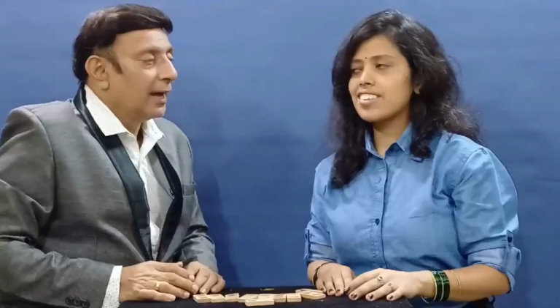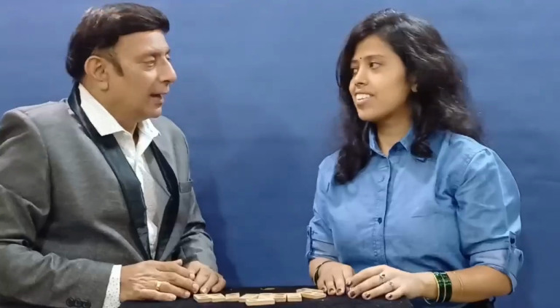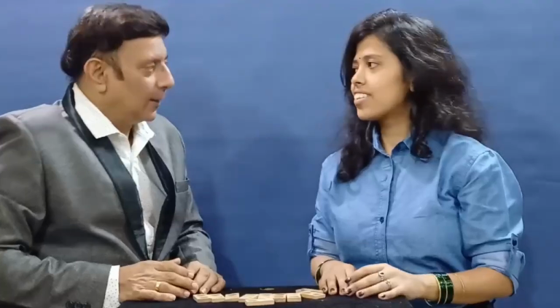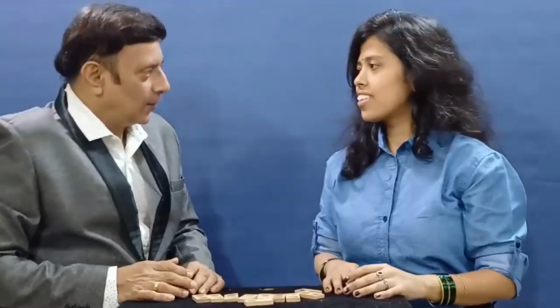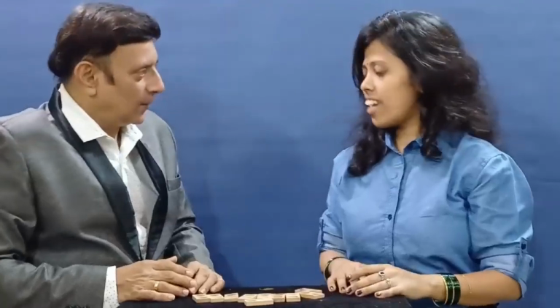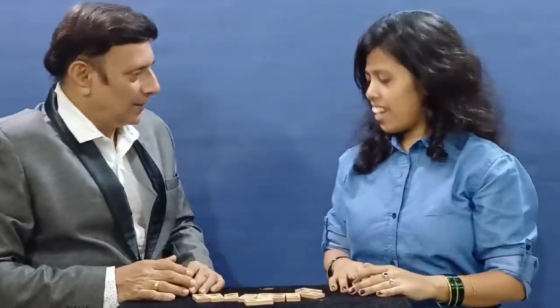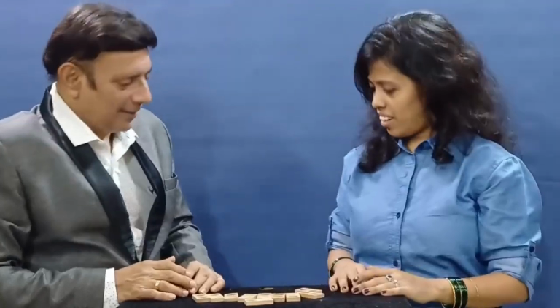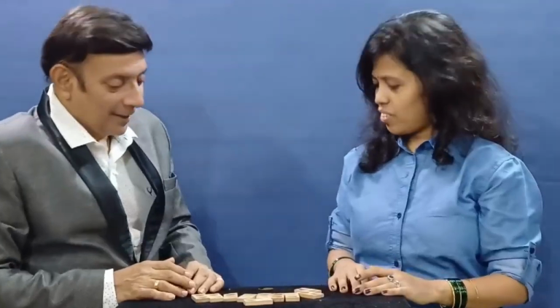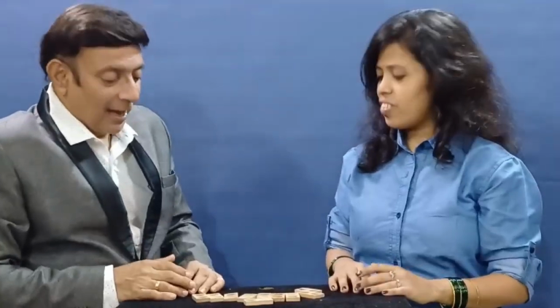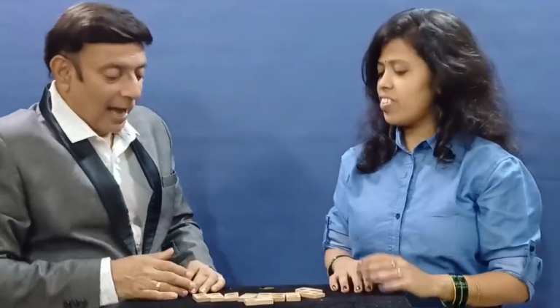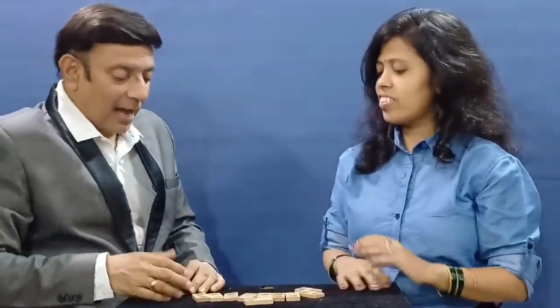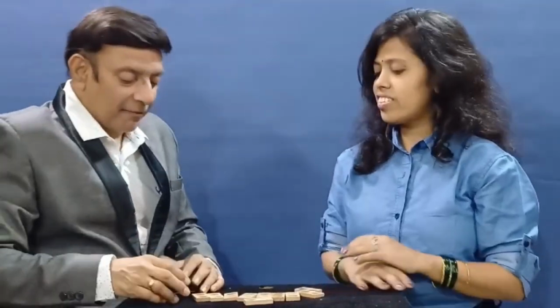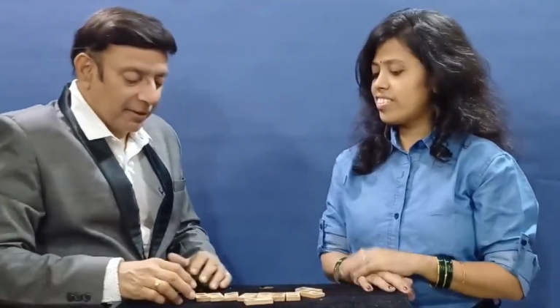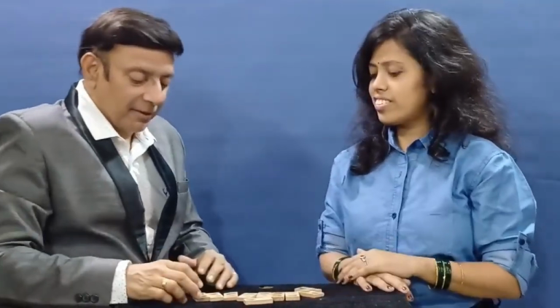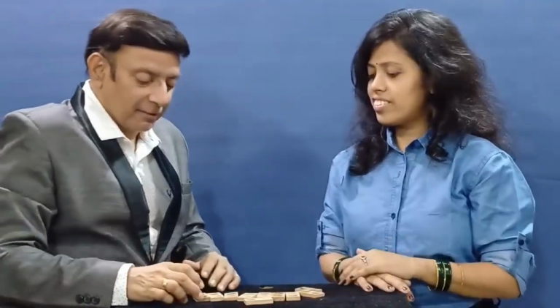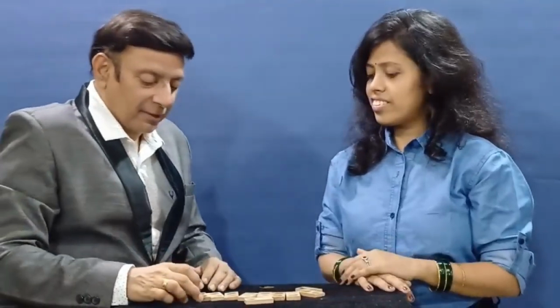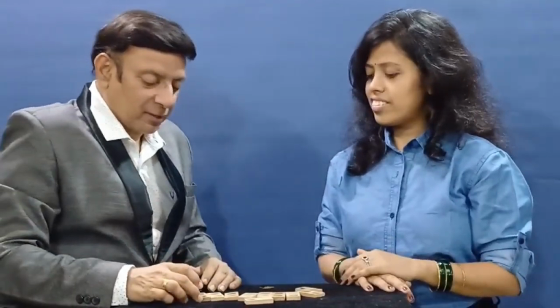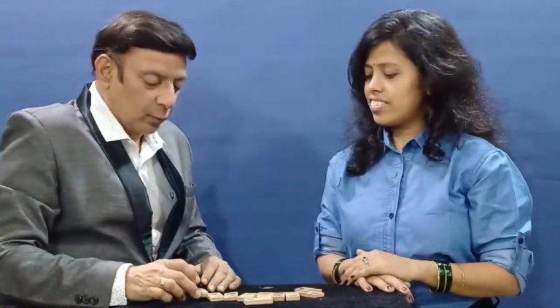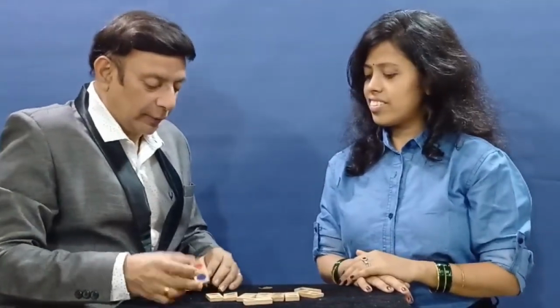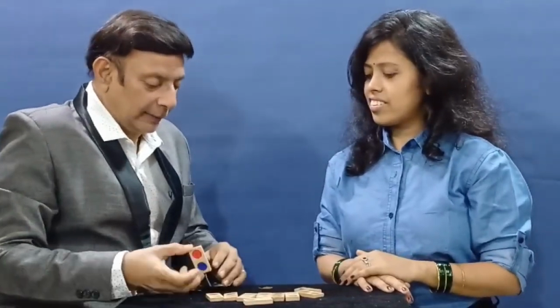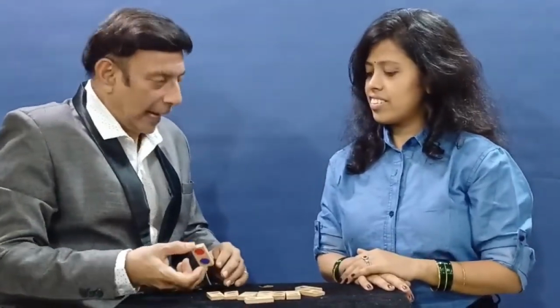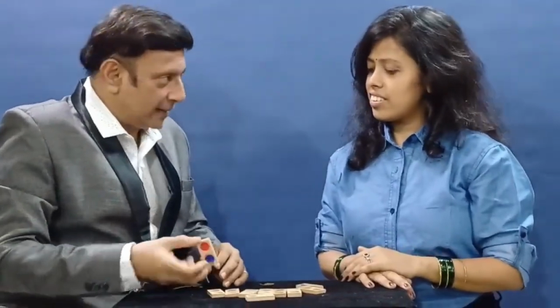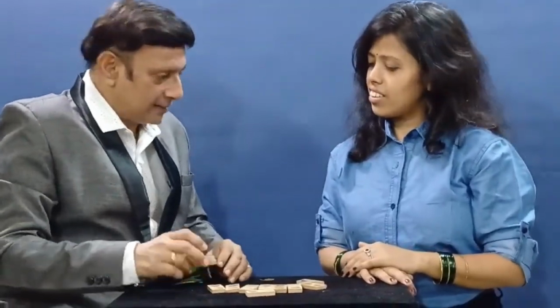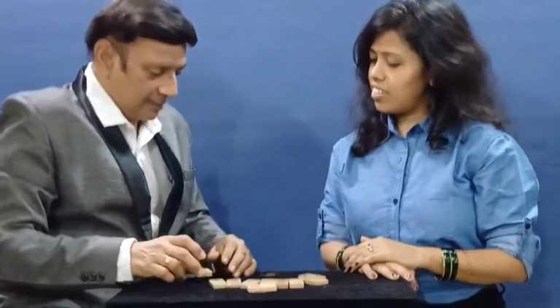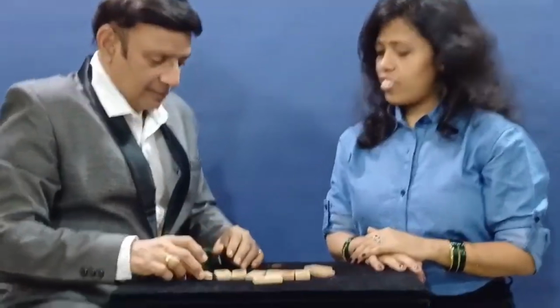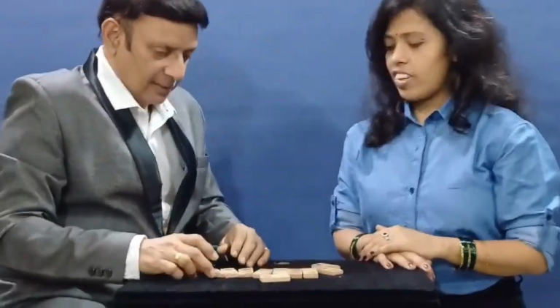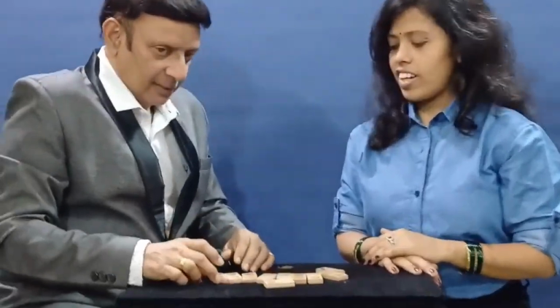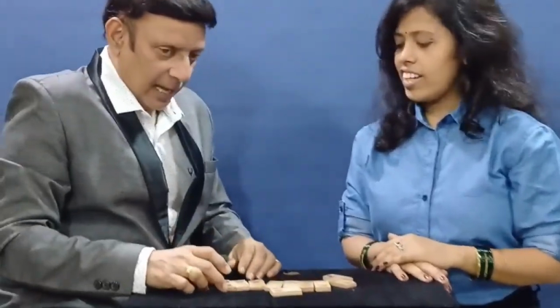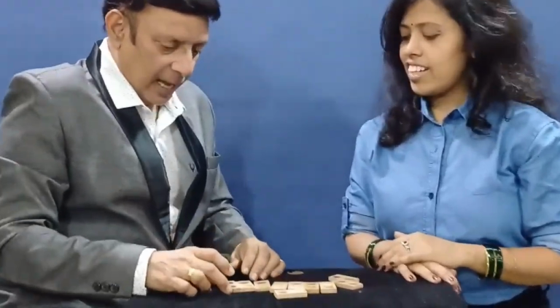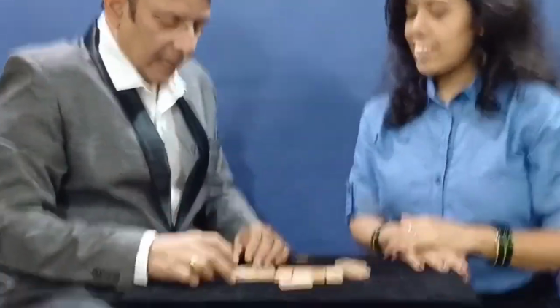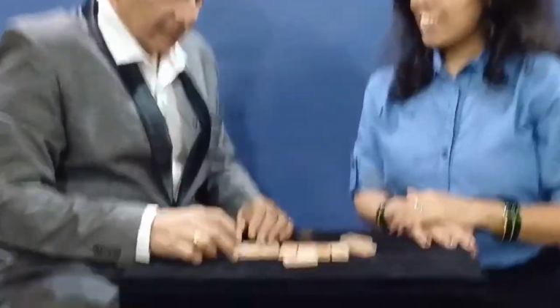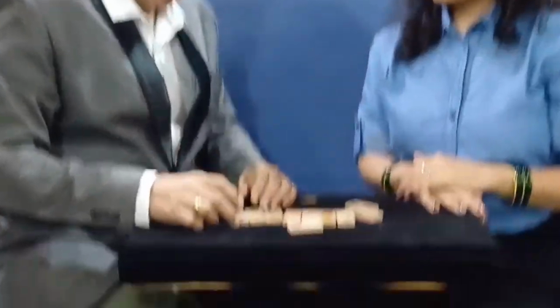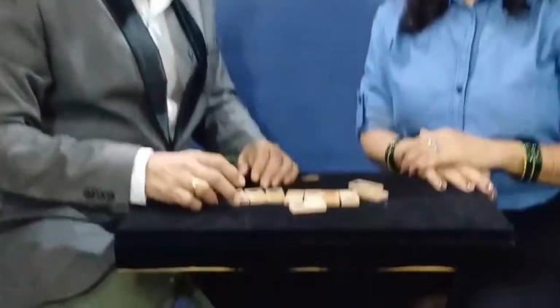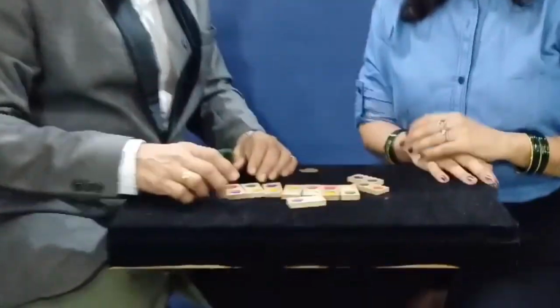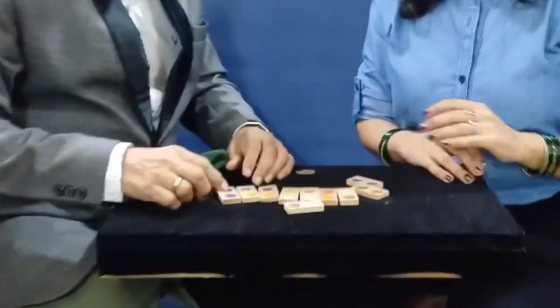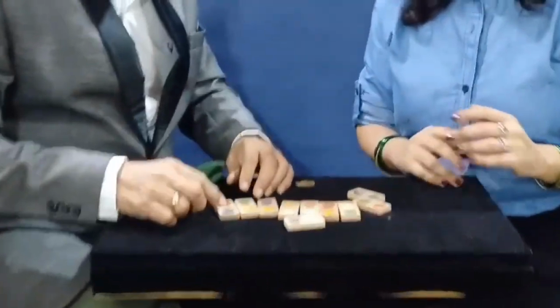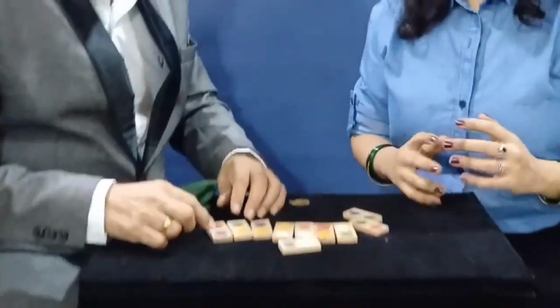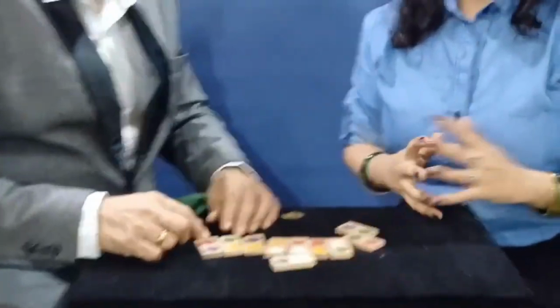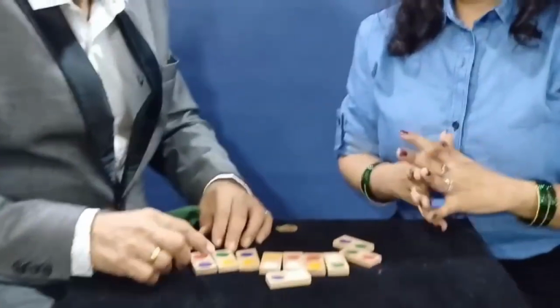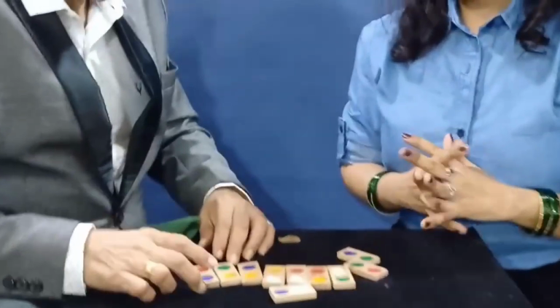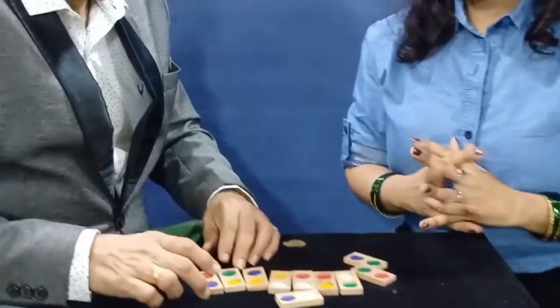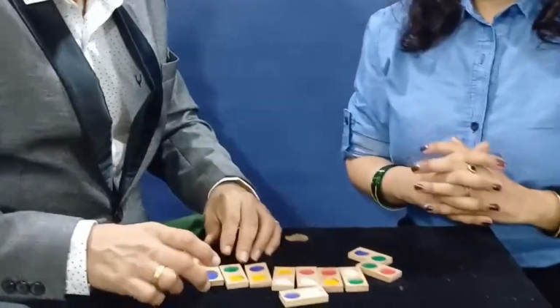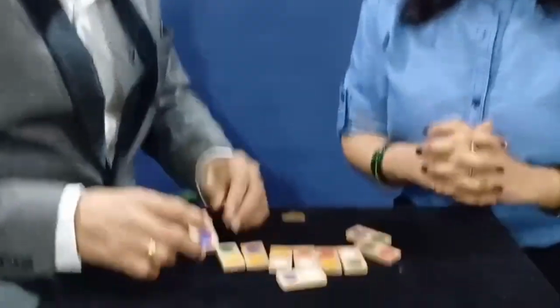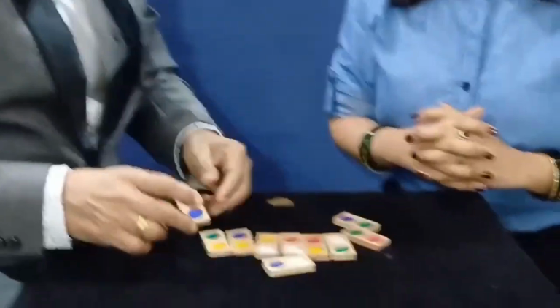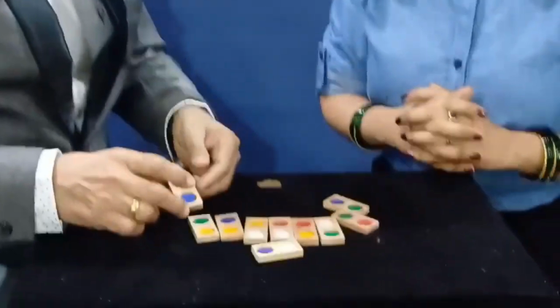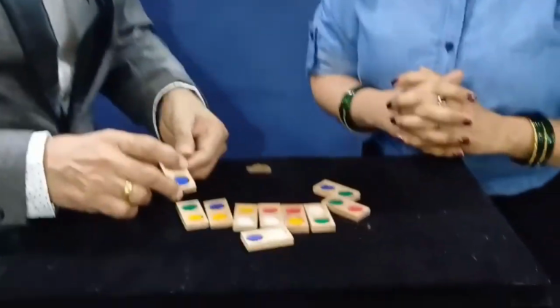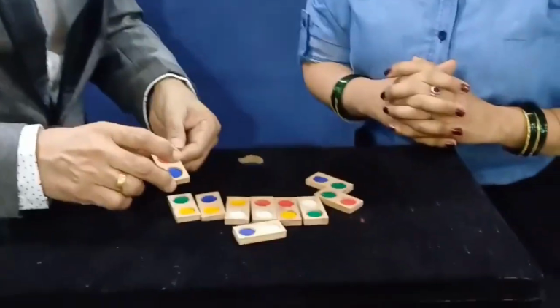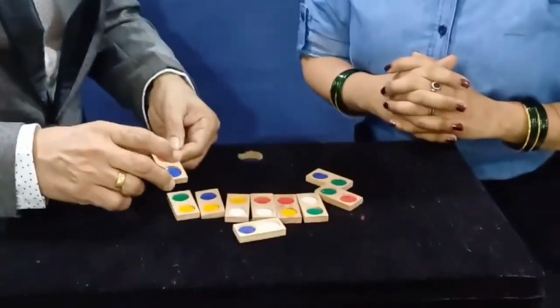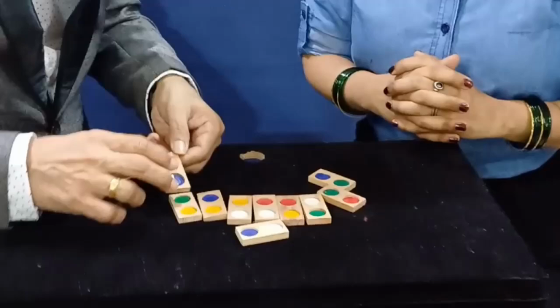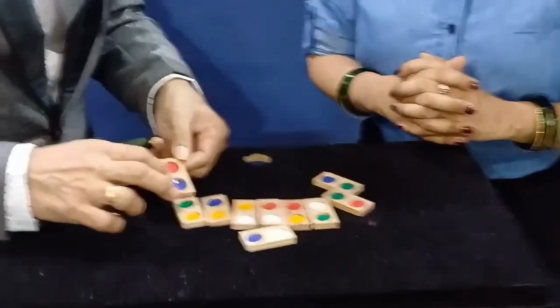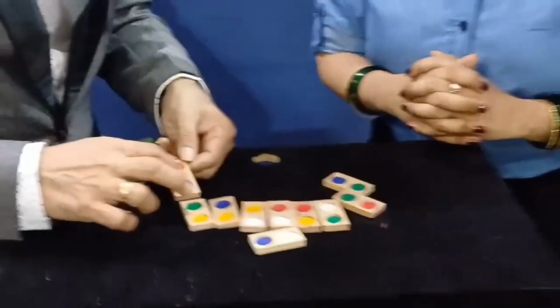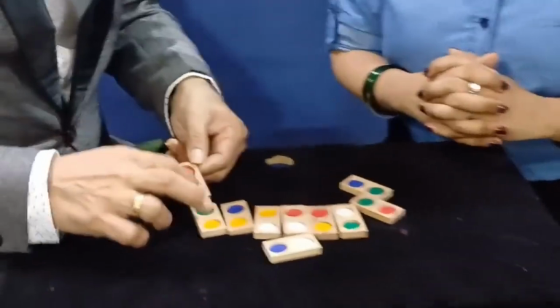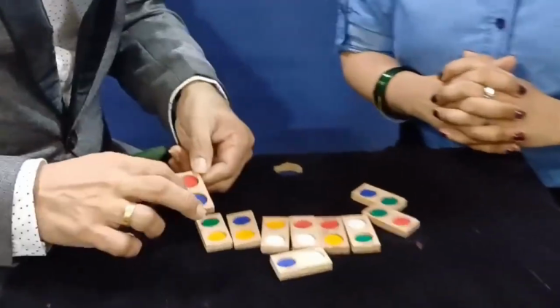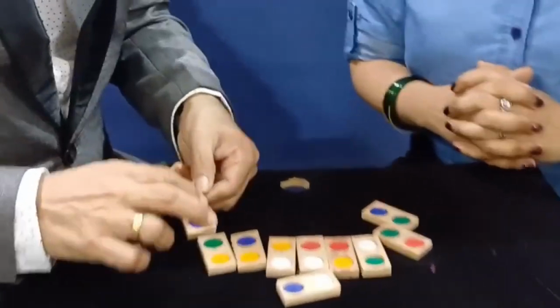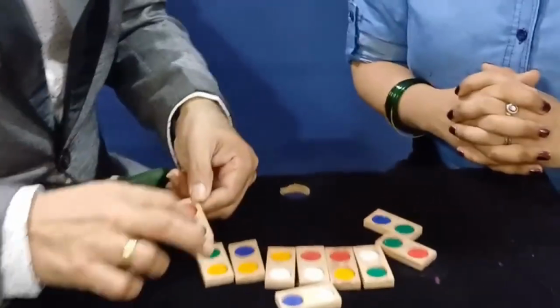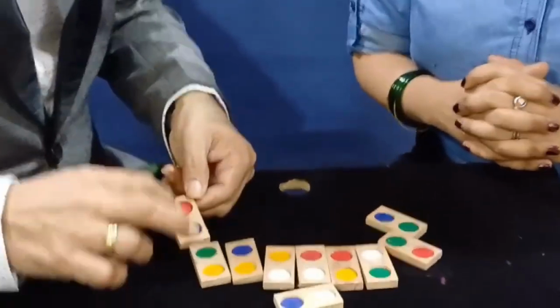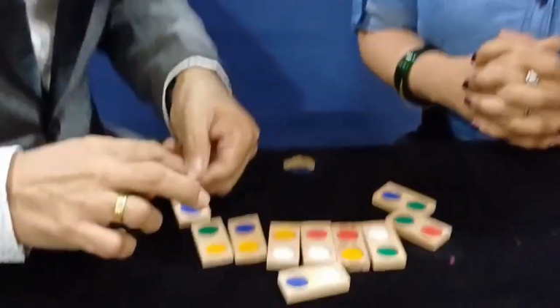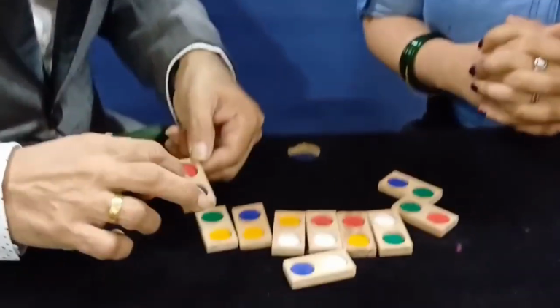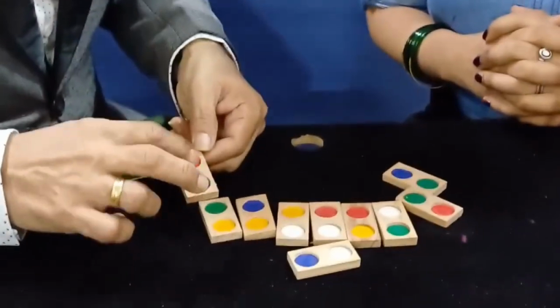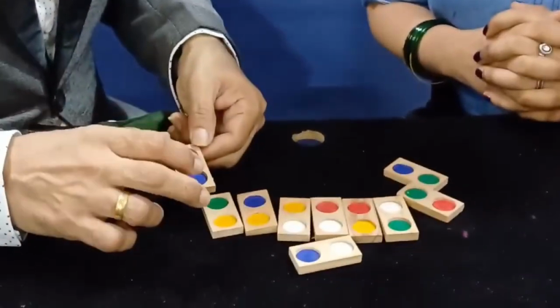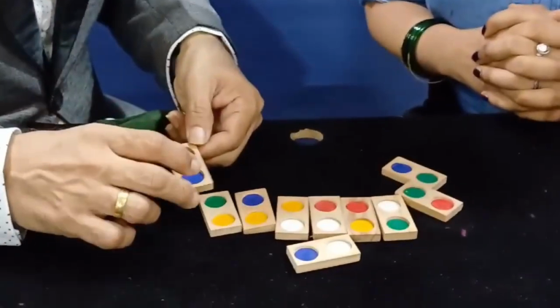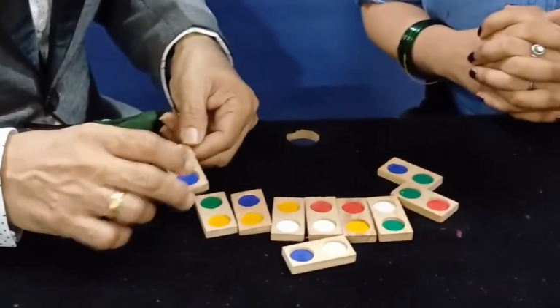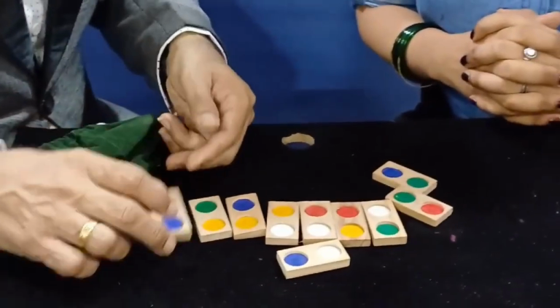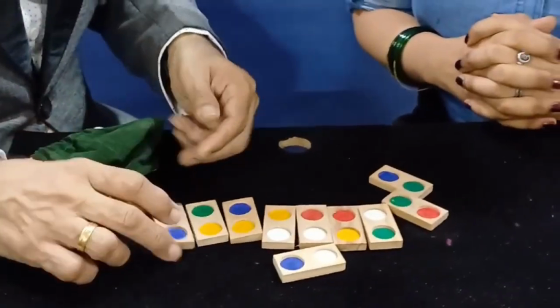Hello. I have here these wooden tiles, and each of these wooden tiles, they have got these color circles.